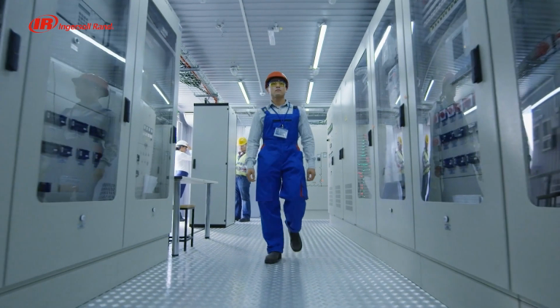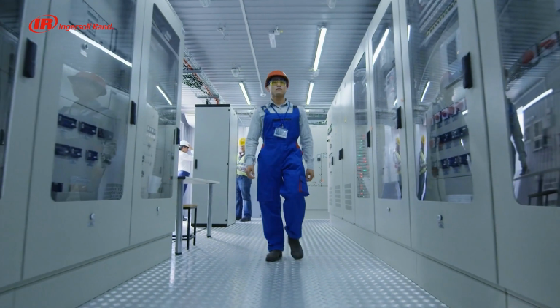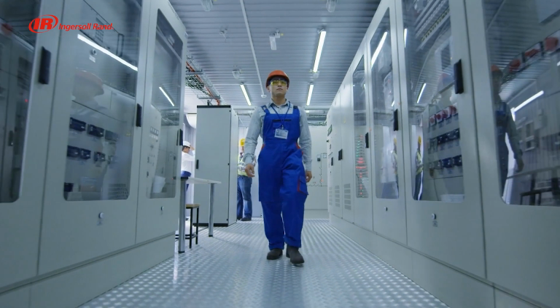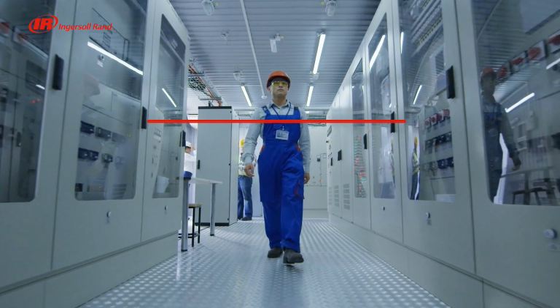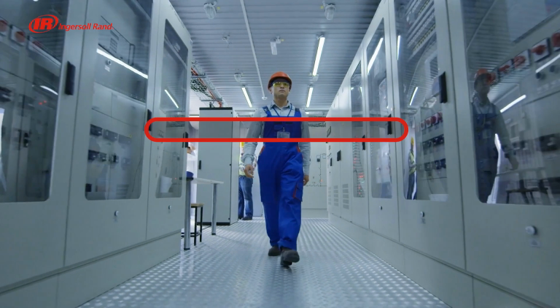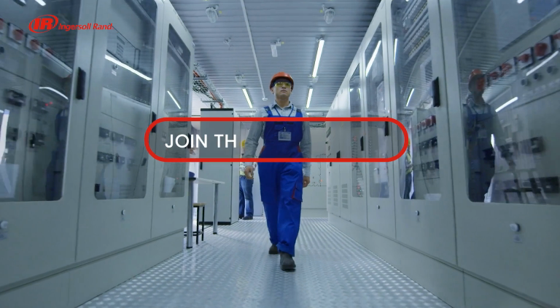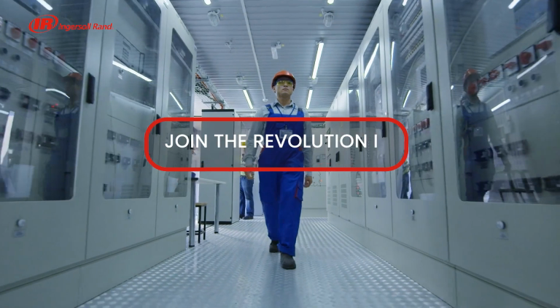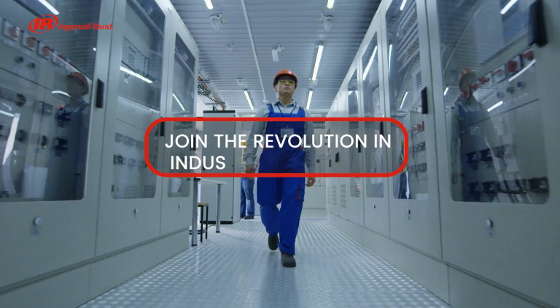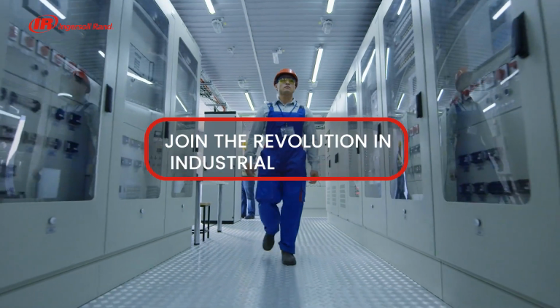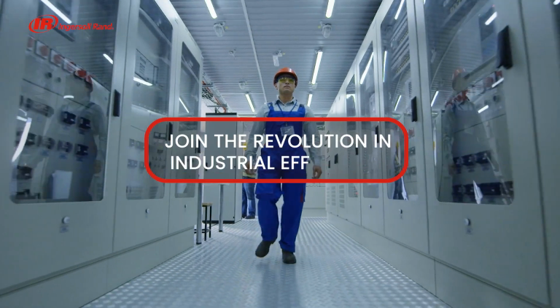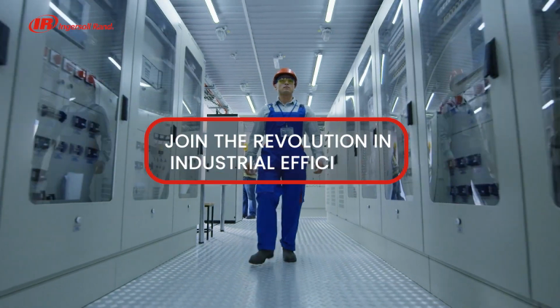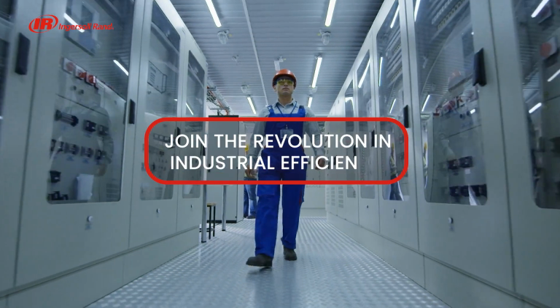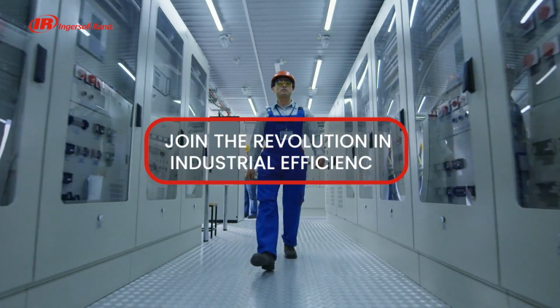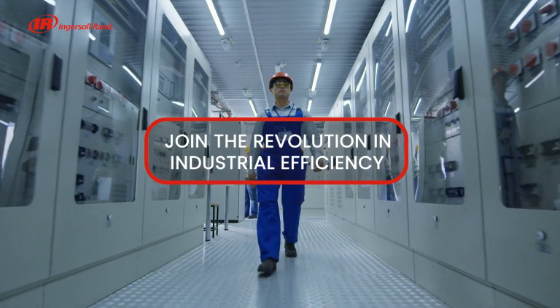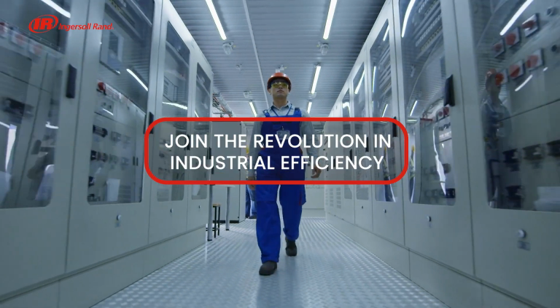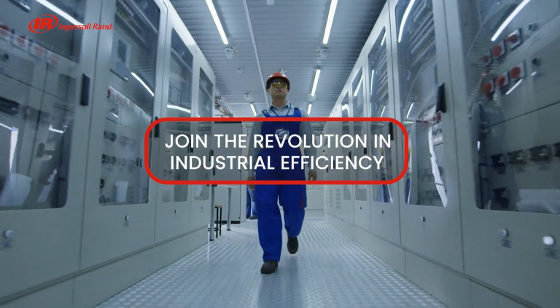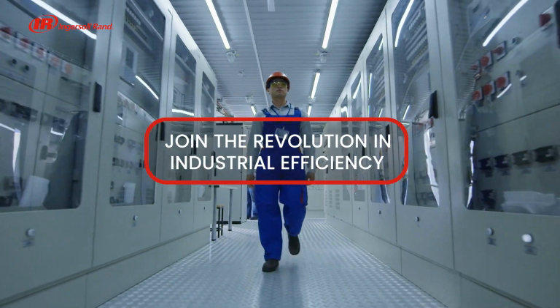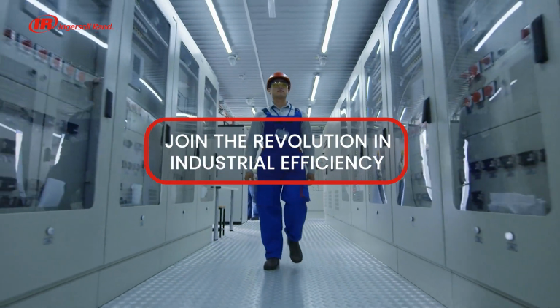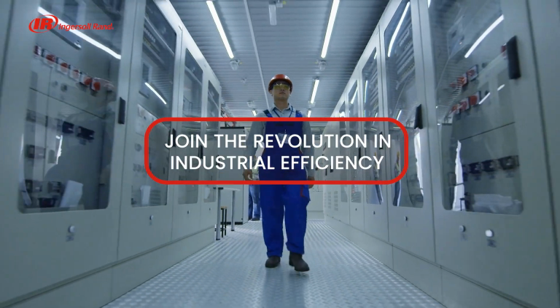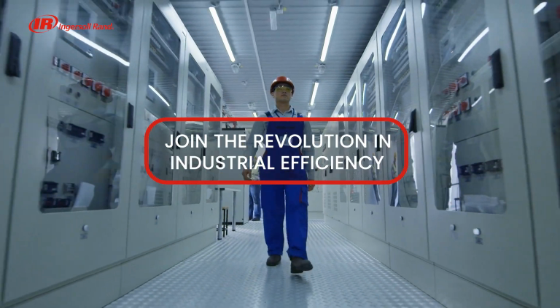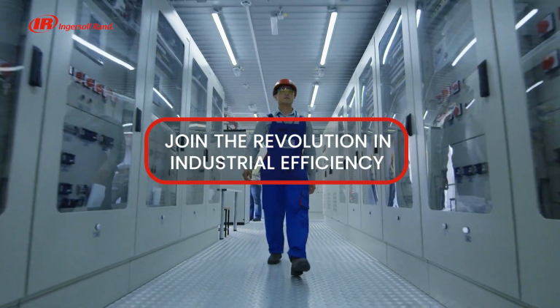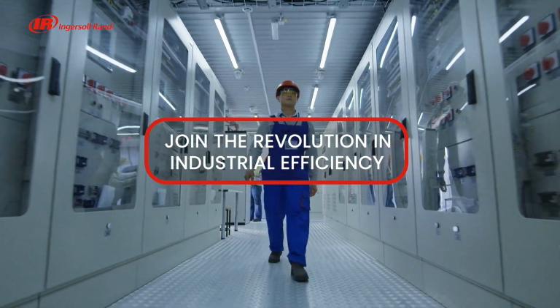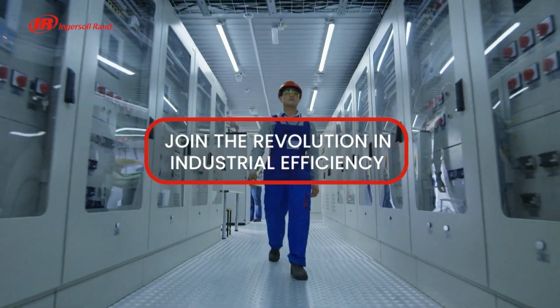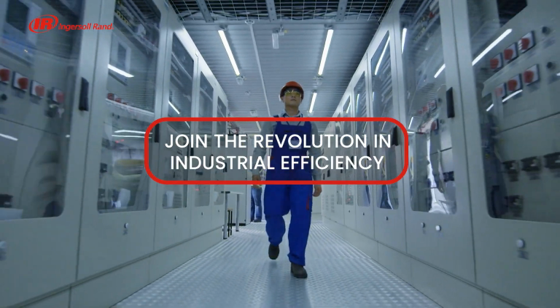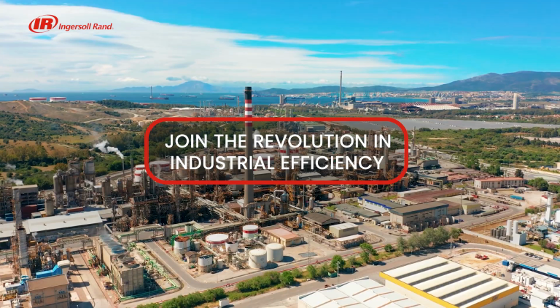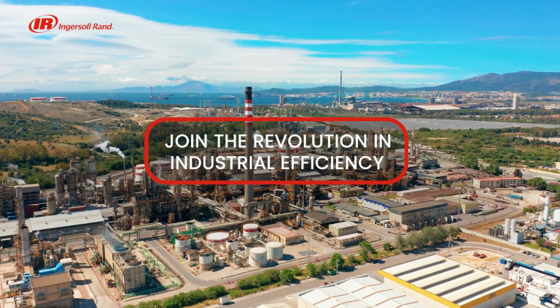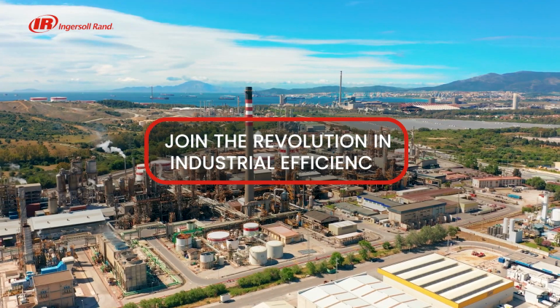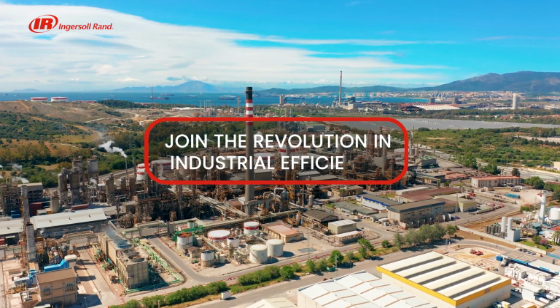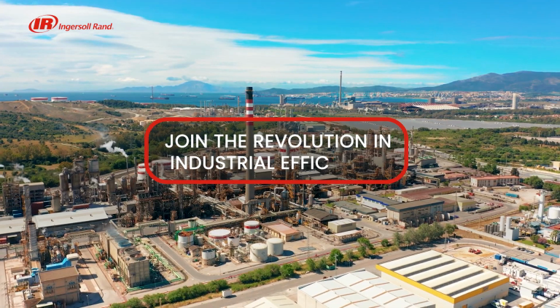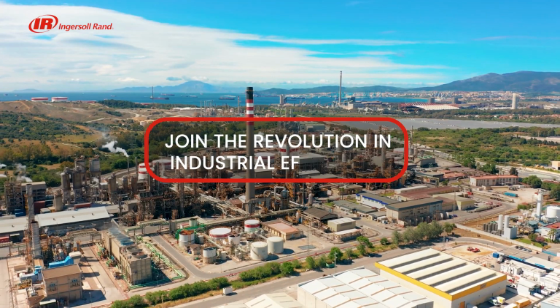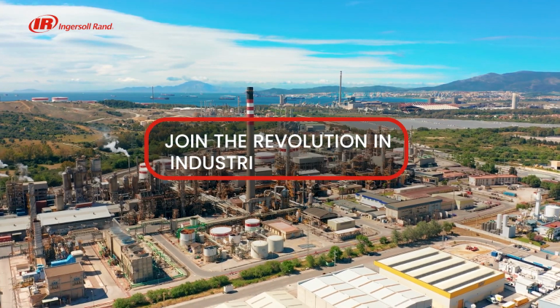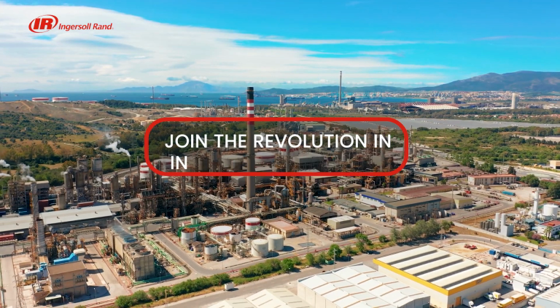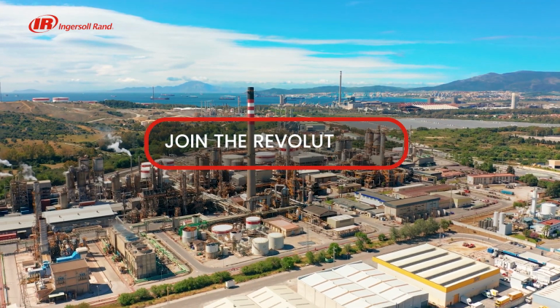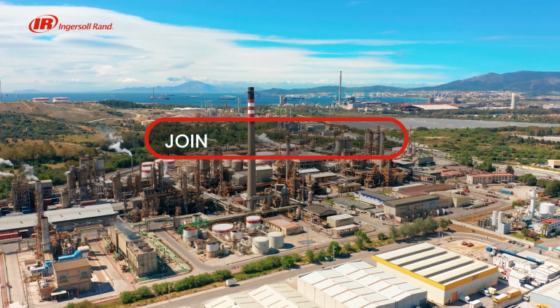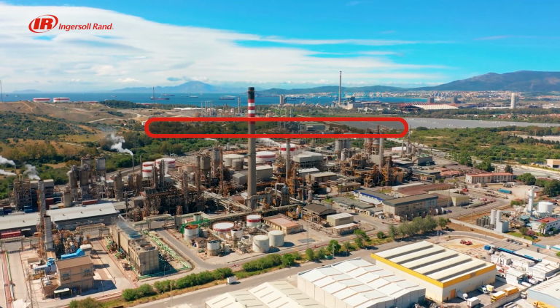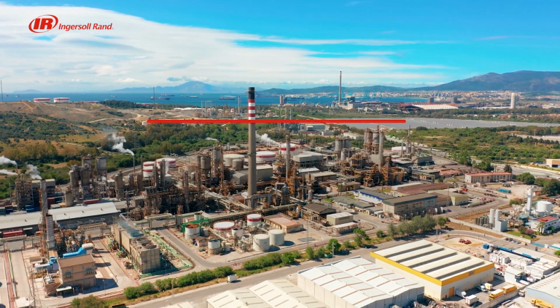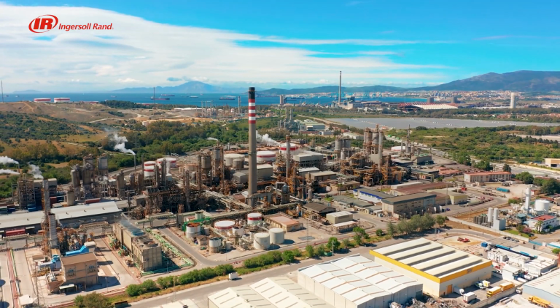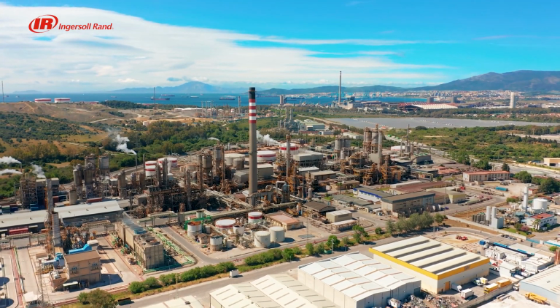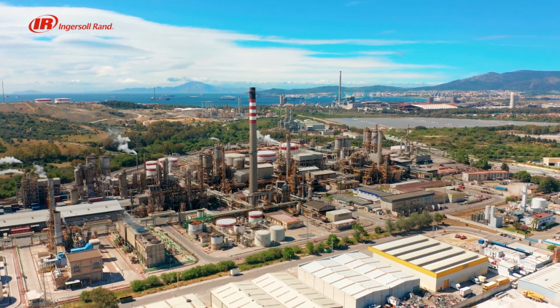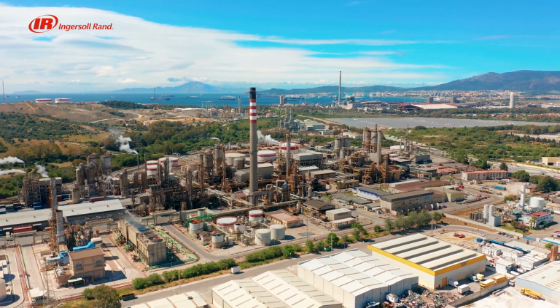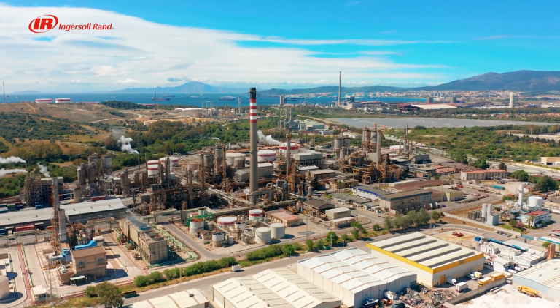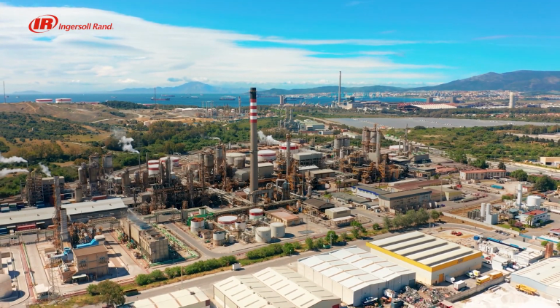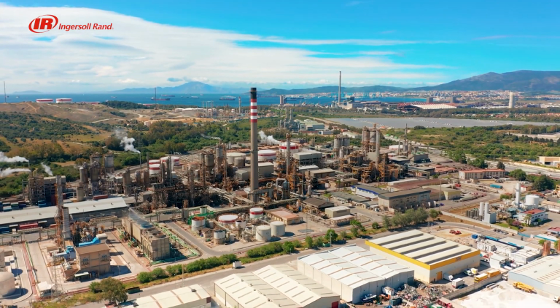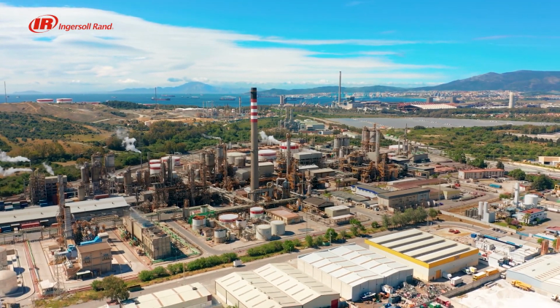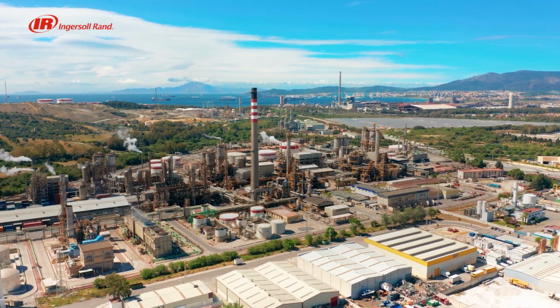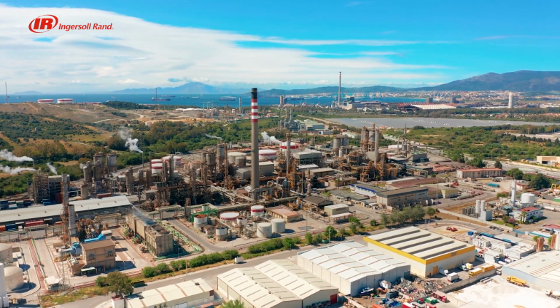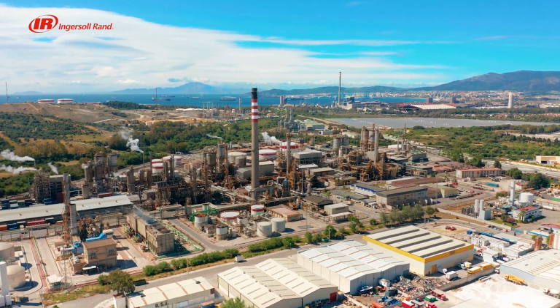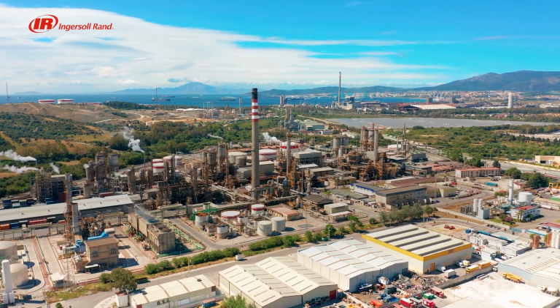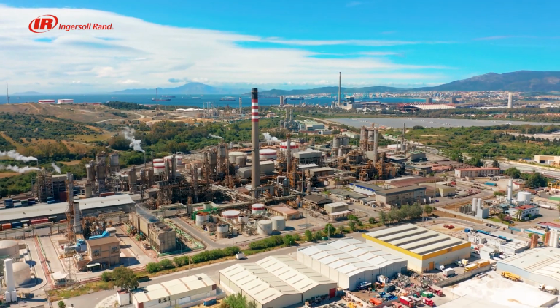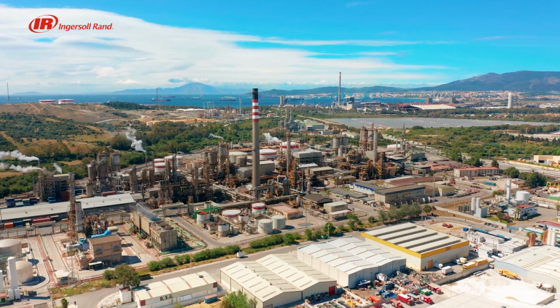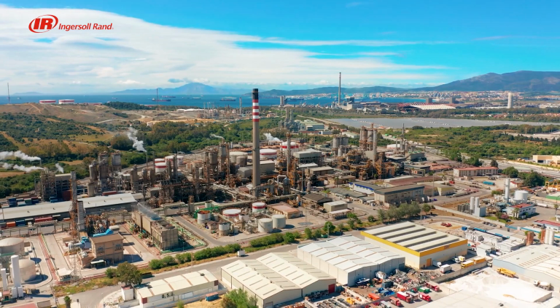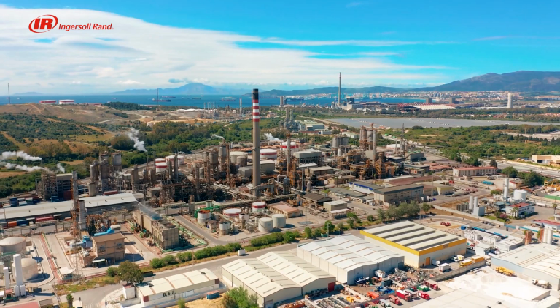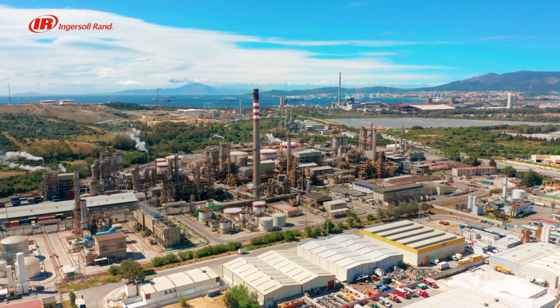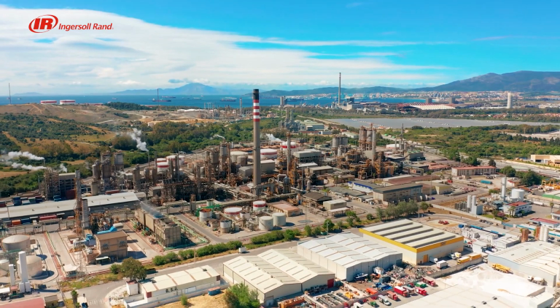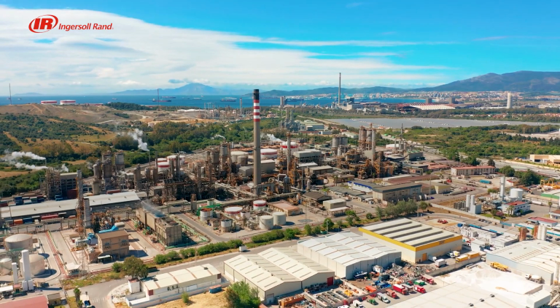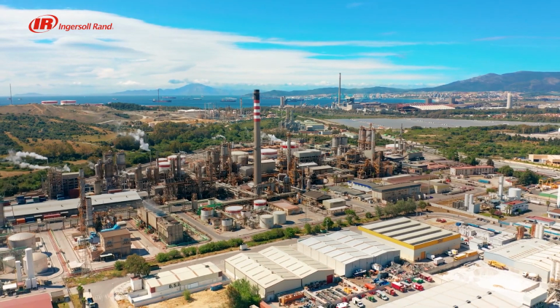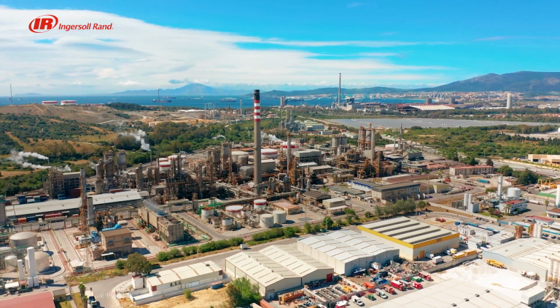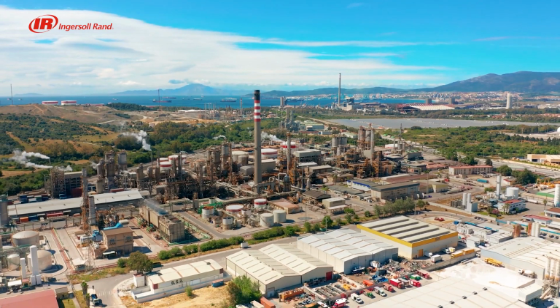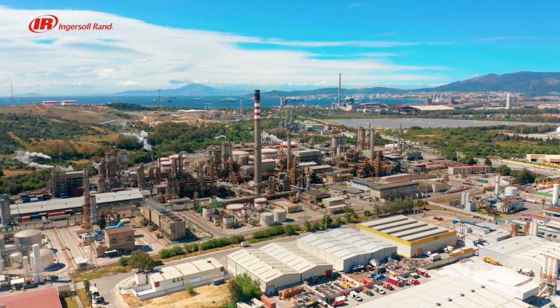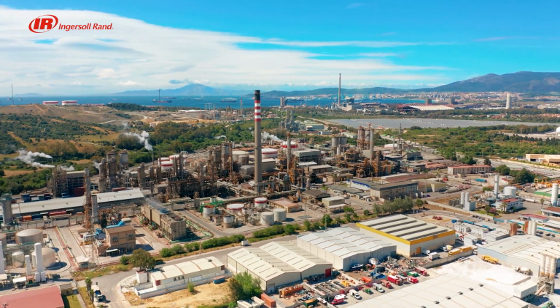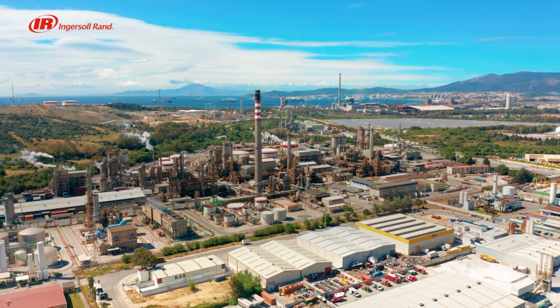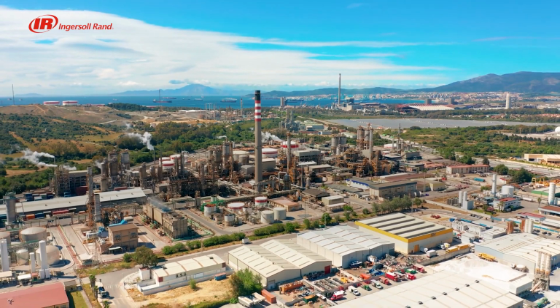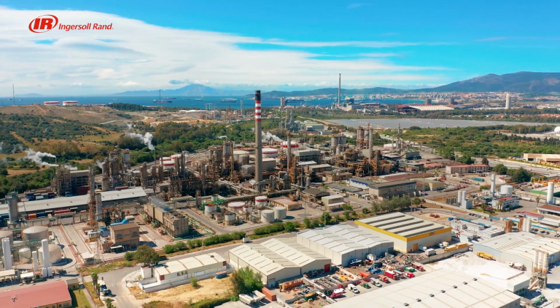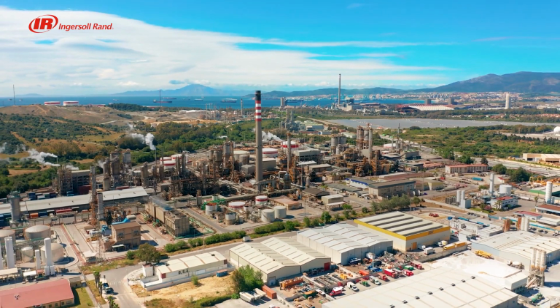Join the revolution in industrial efficiency. Contact Ingersoll Rand today to learn more about what Dynamic Control can do for you.